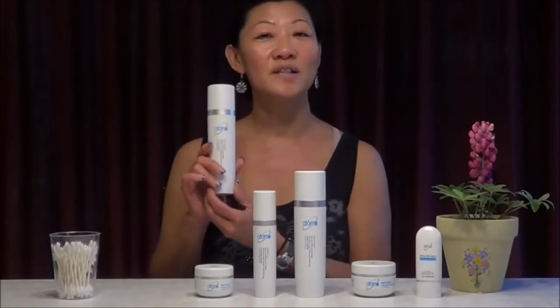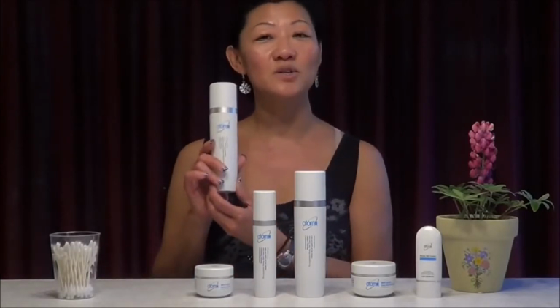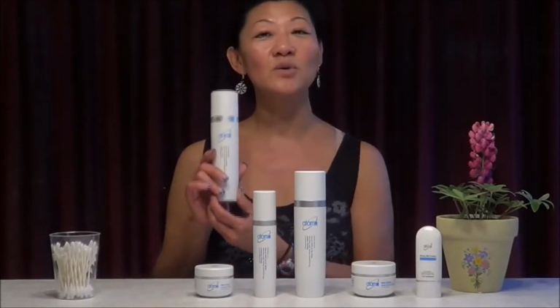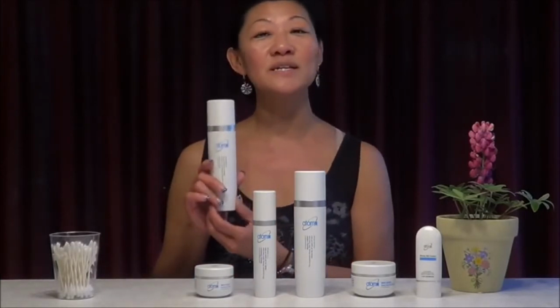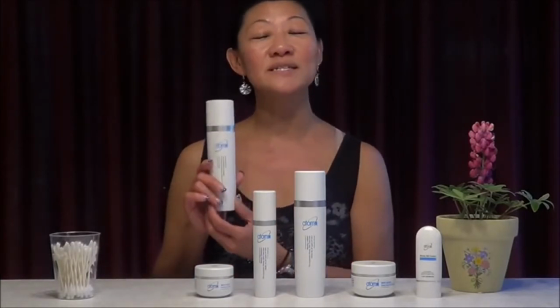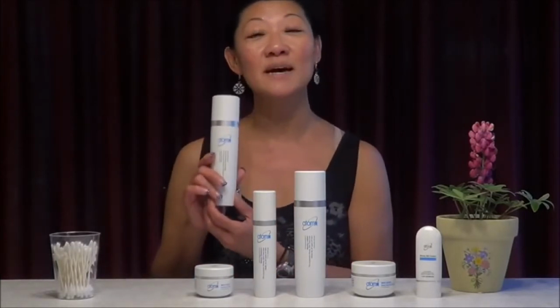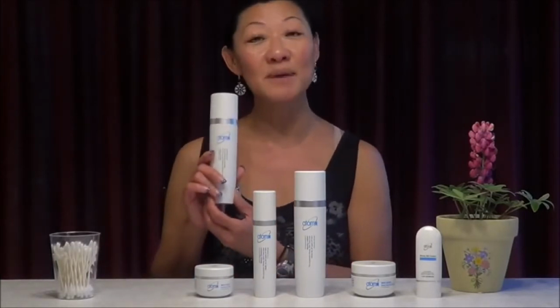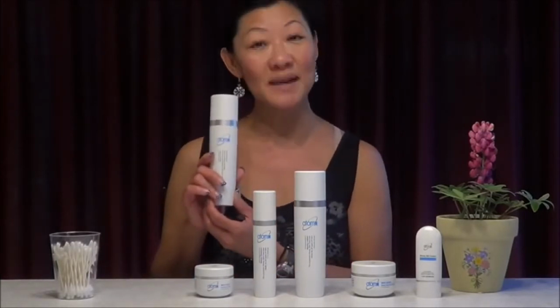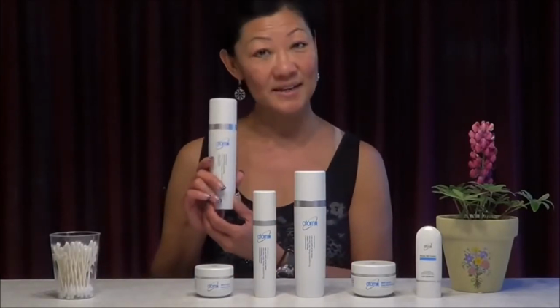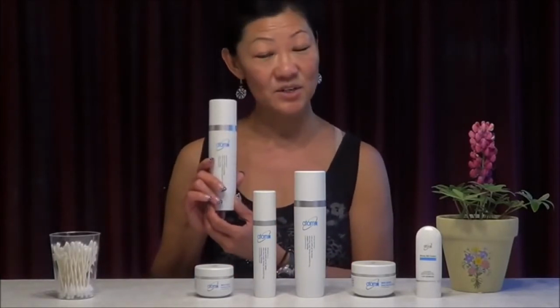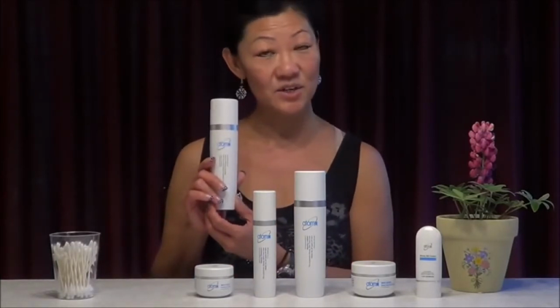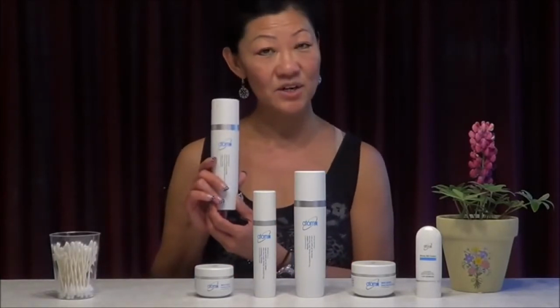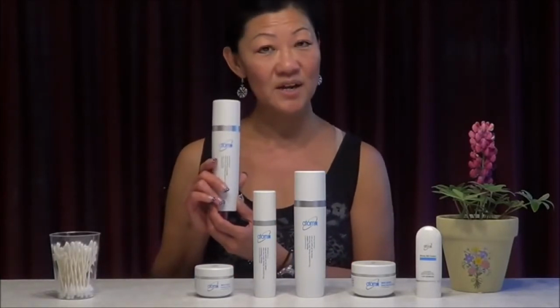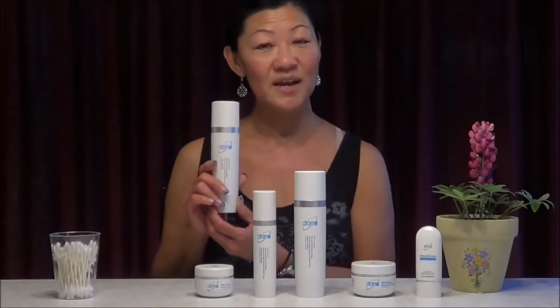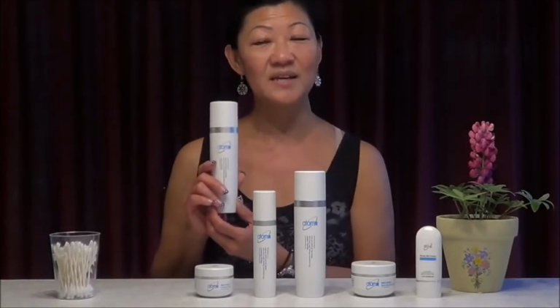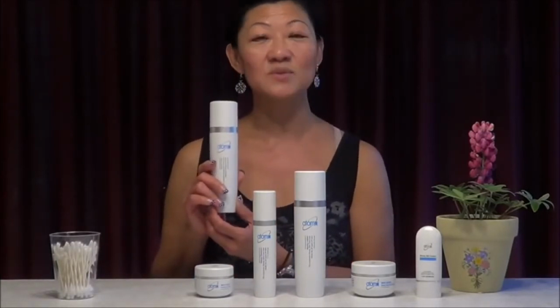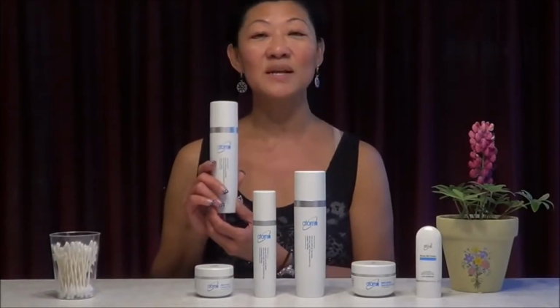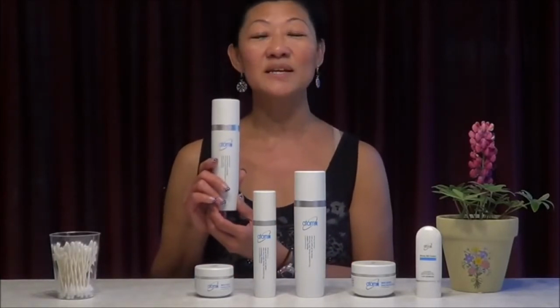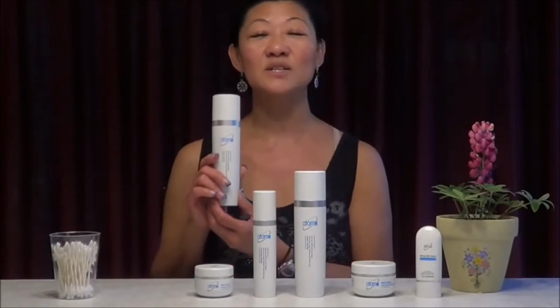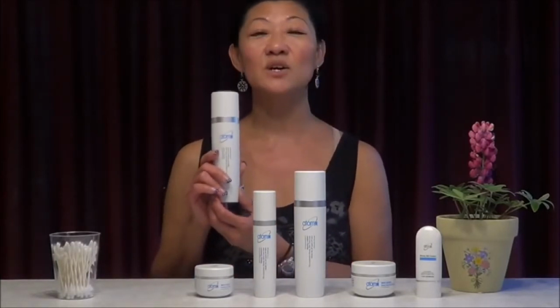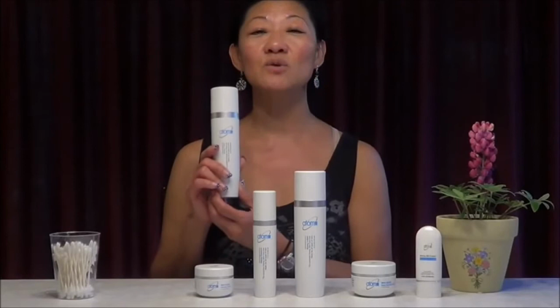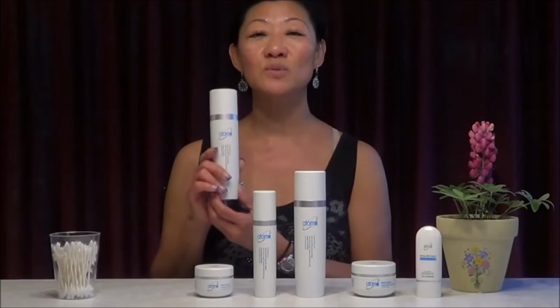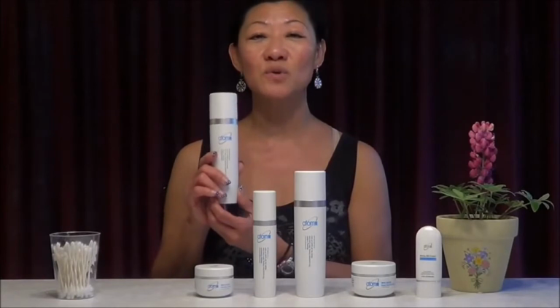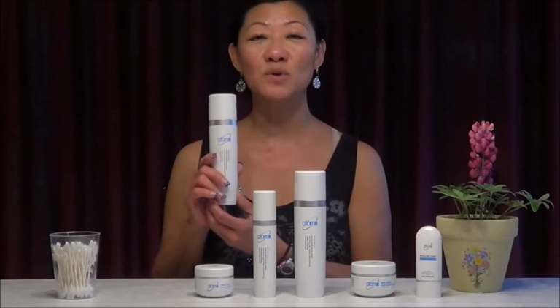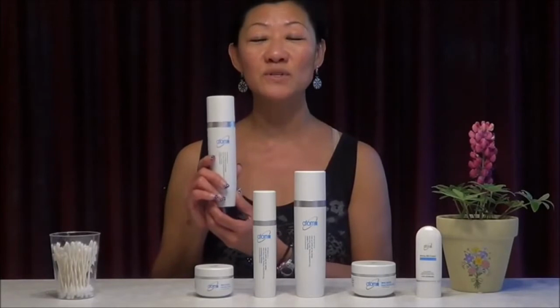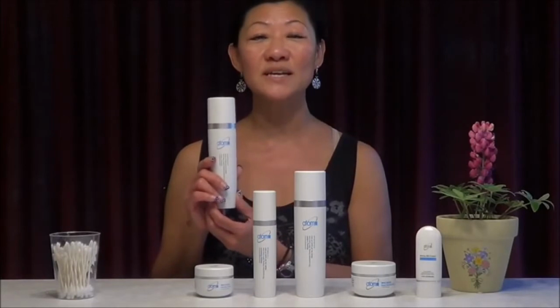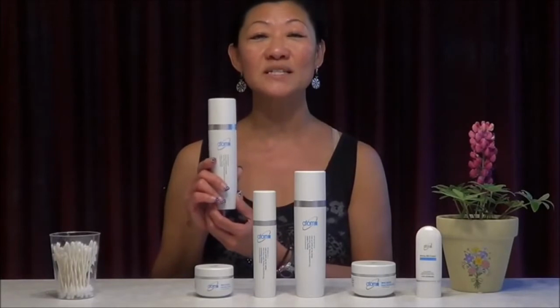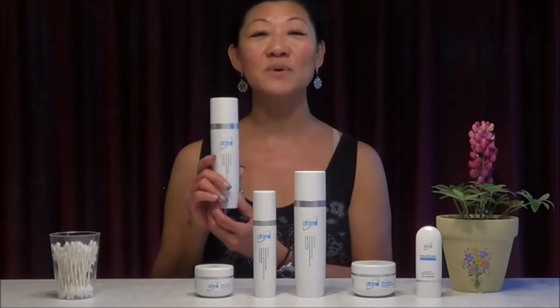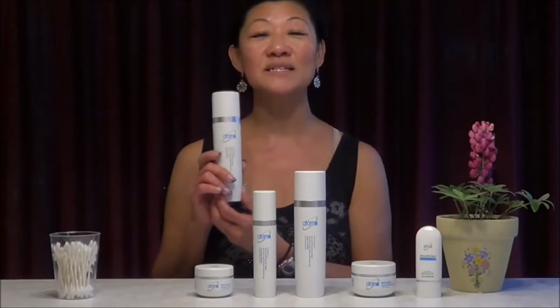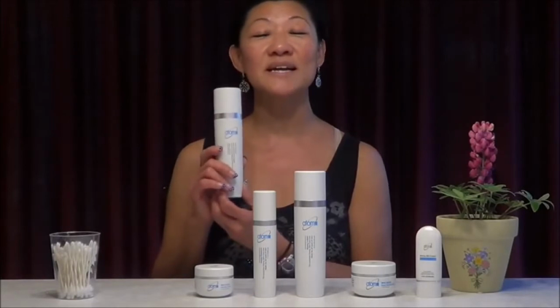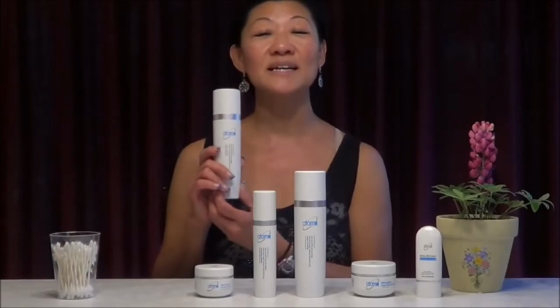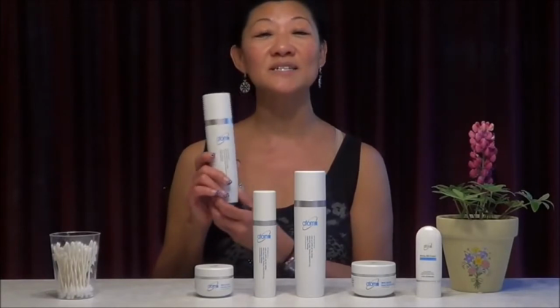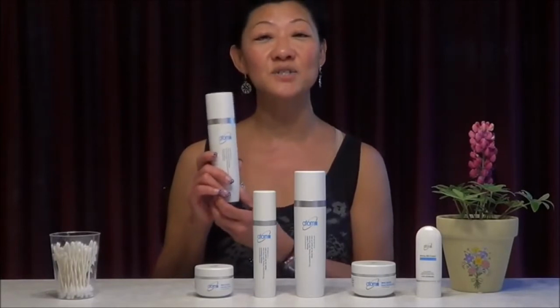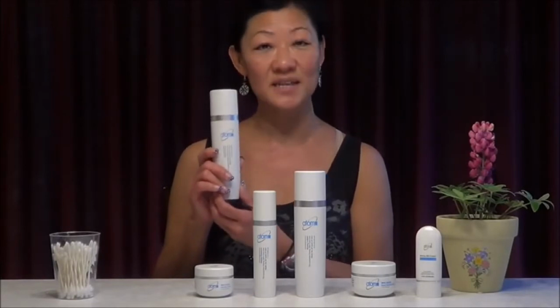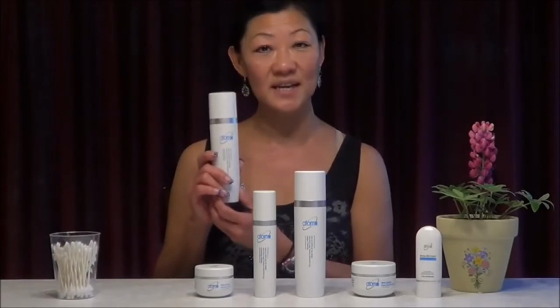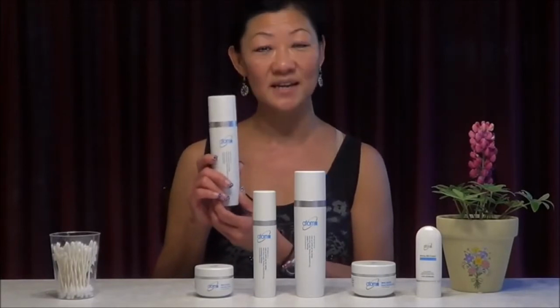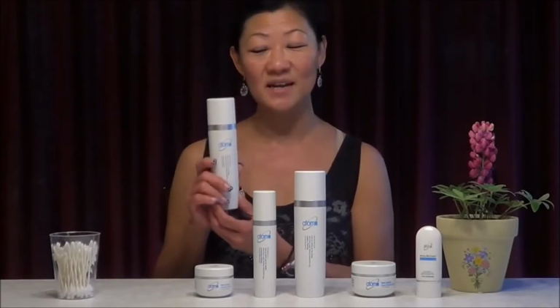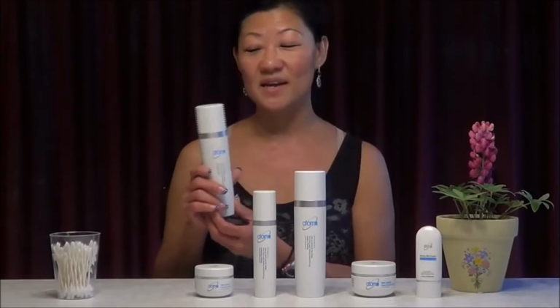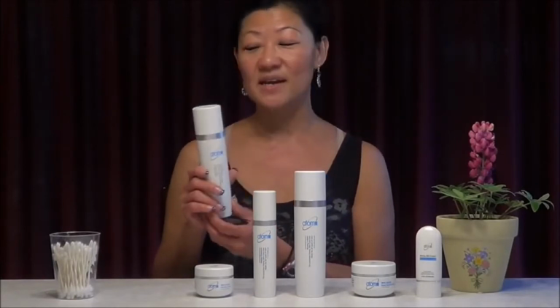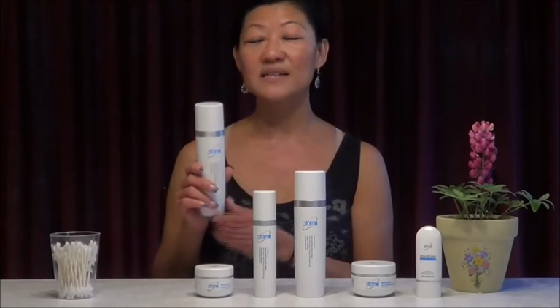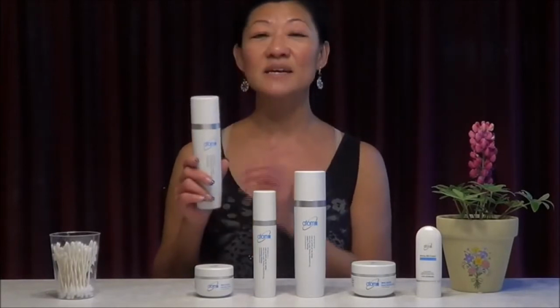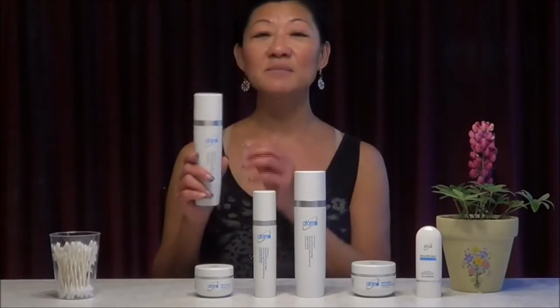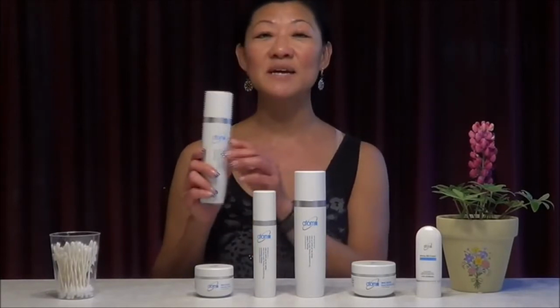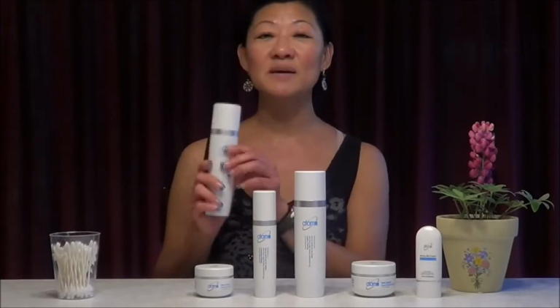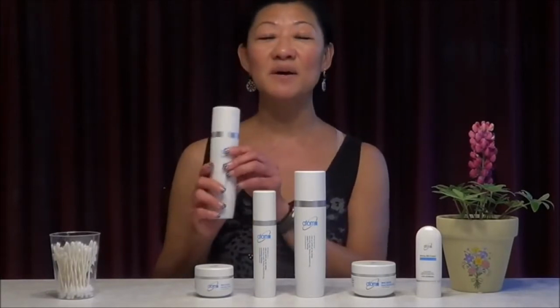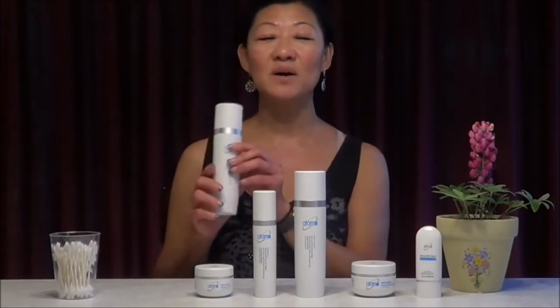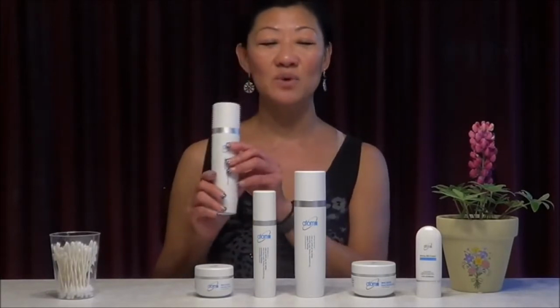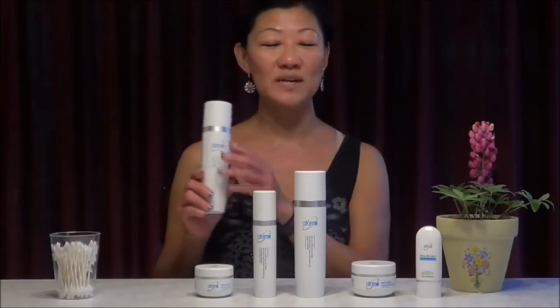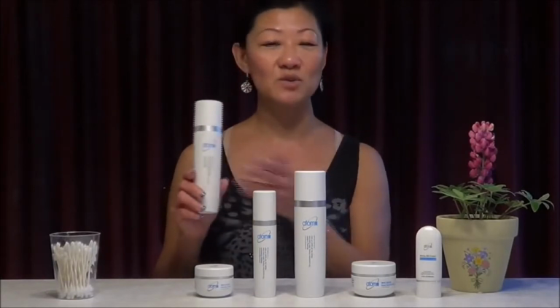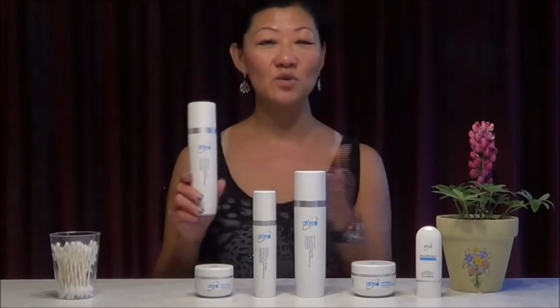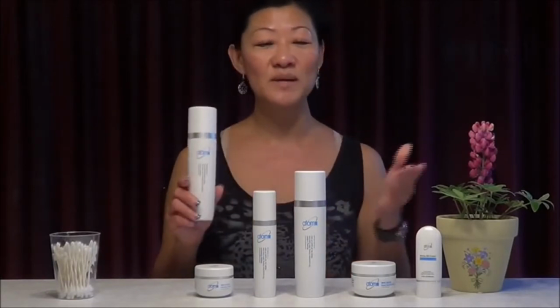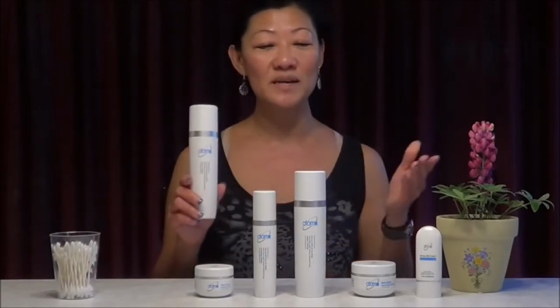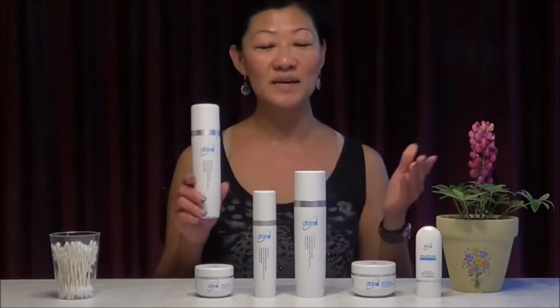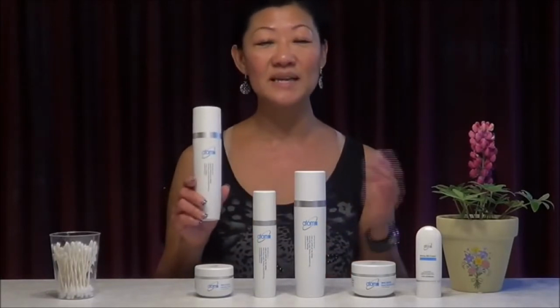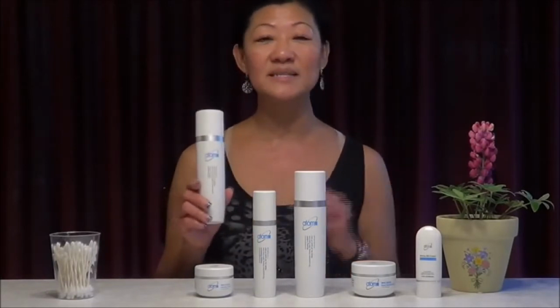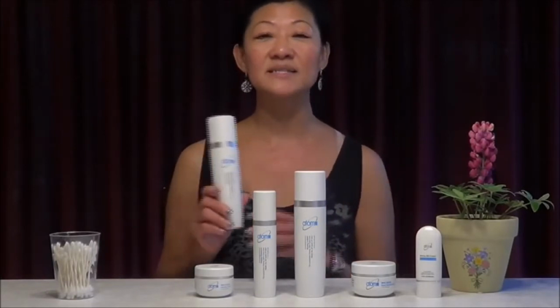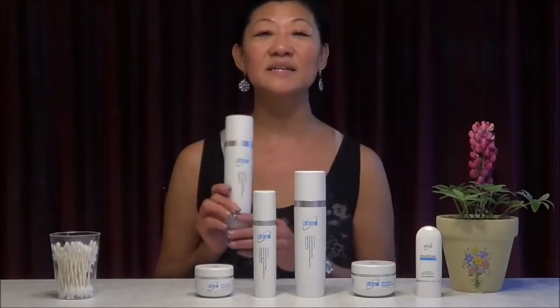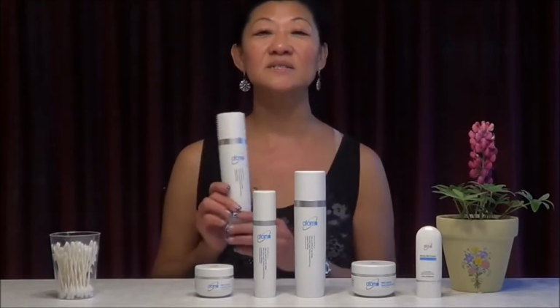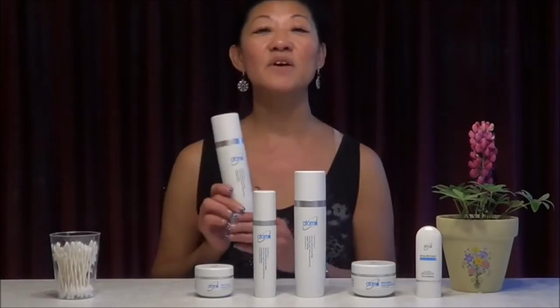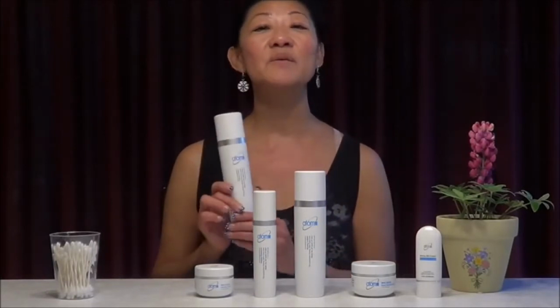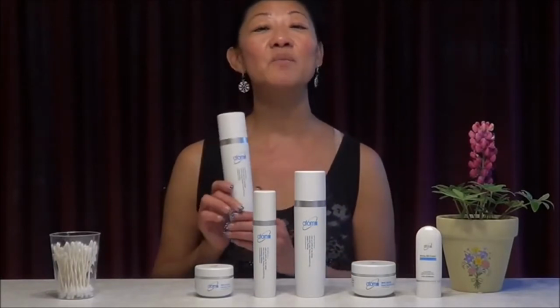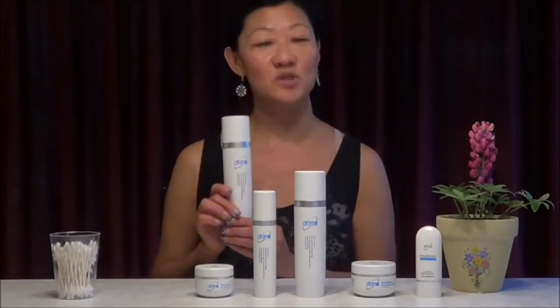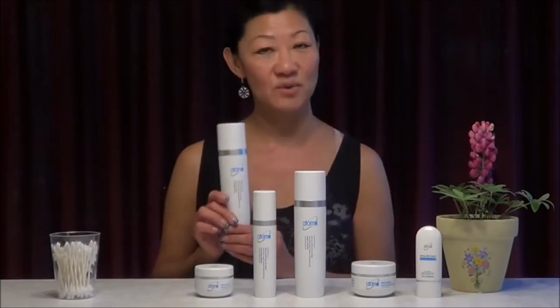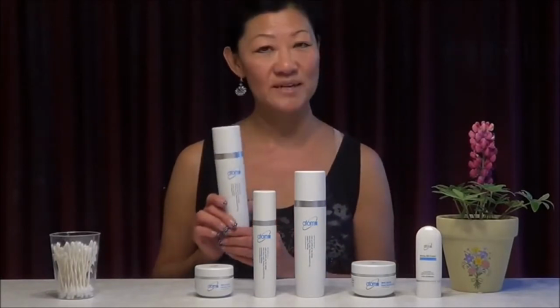The toner is a double cleanser, as well as closing the pores and tightening your skin. Our Atomi cleansing set is very moisturizing.